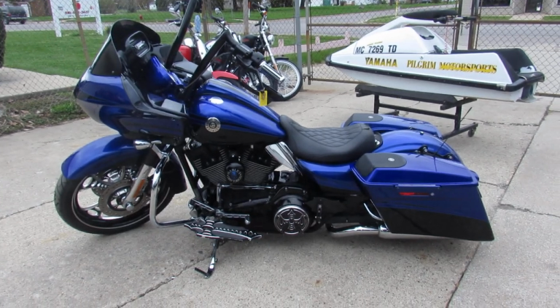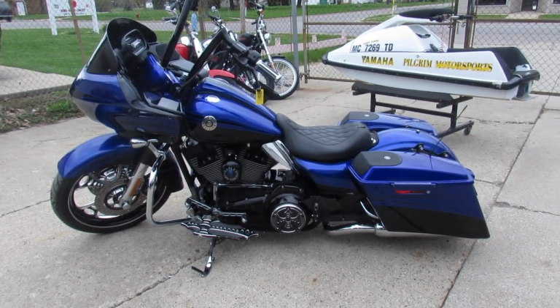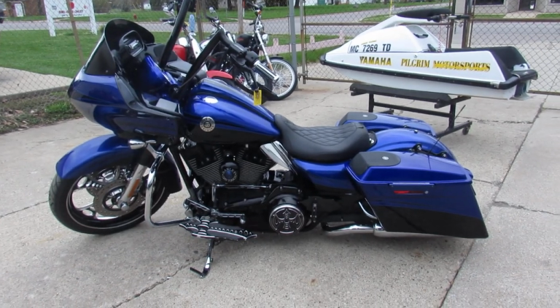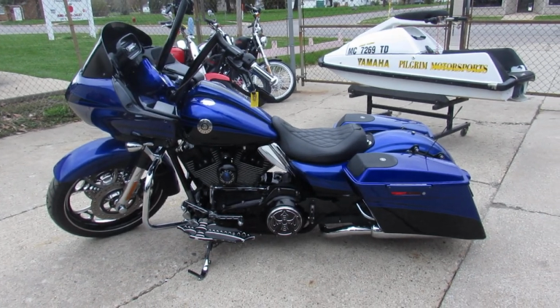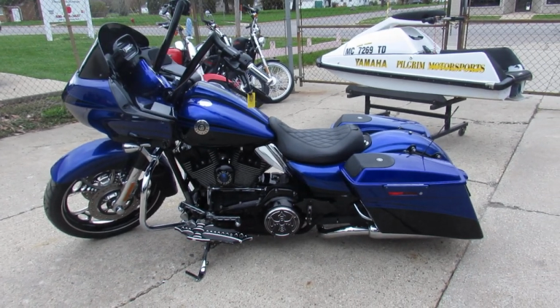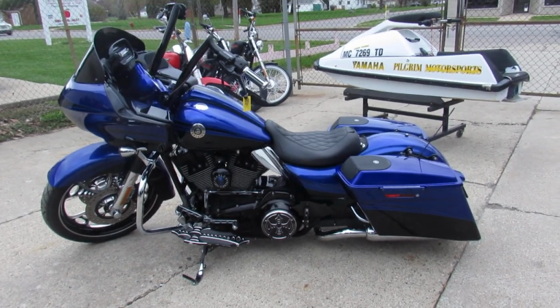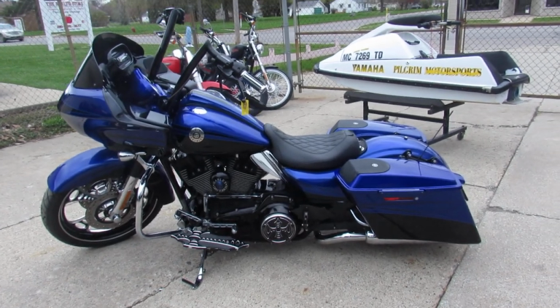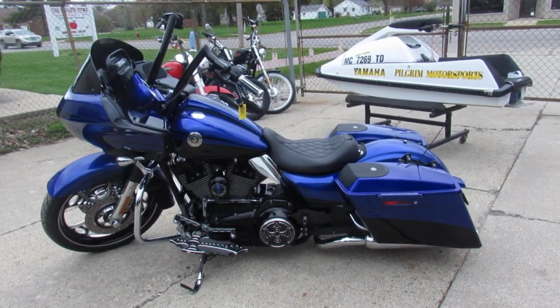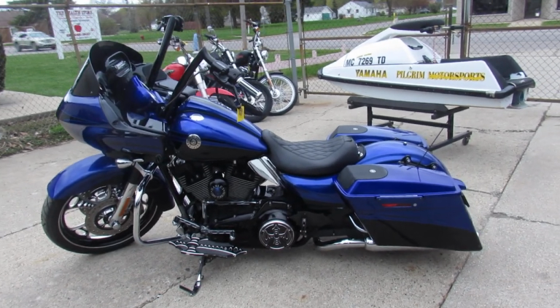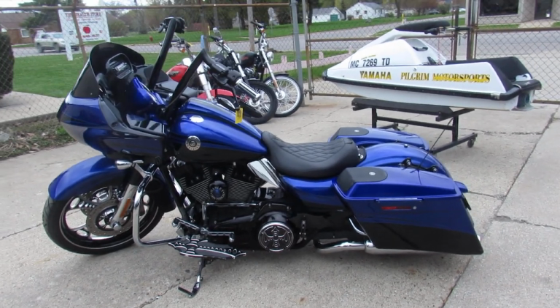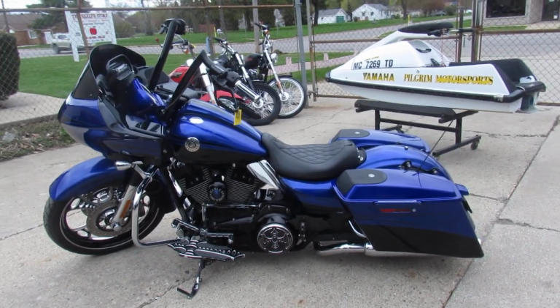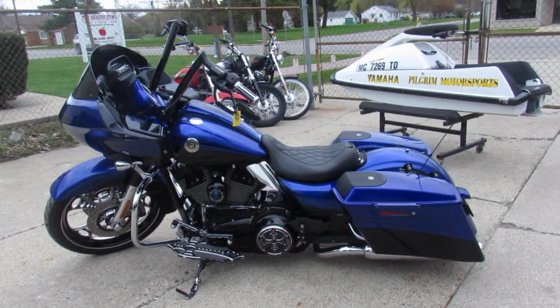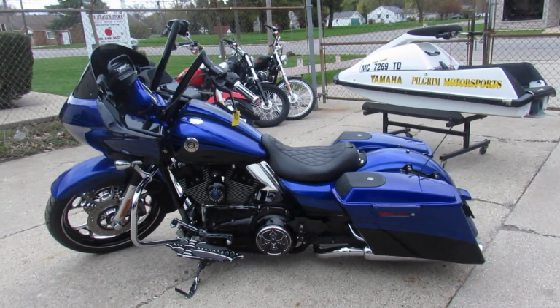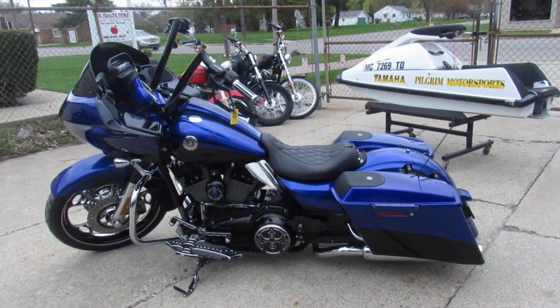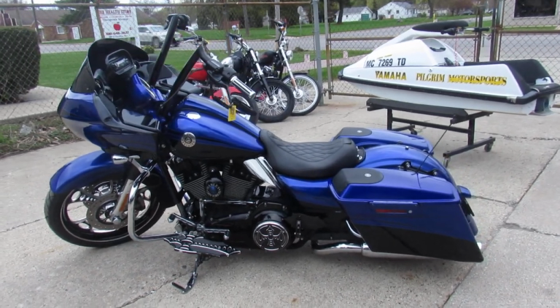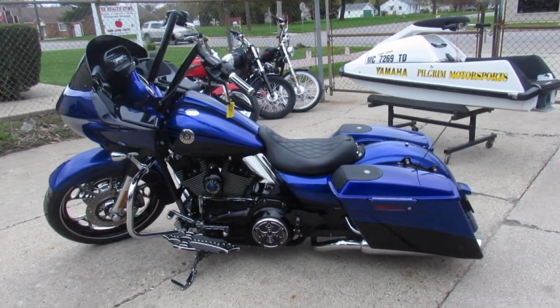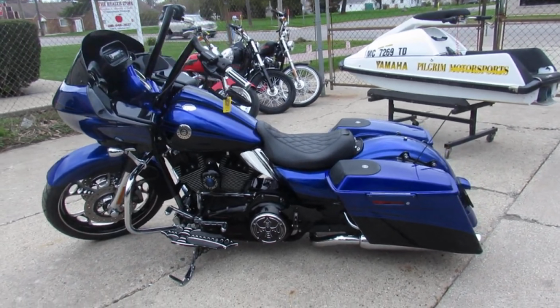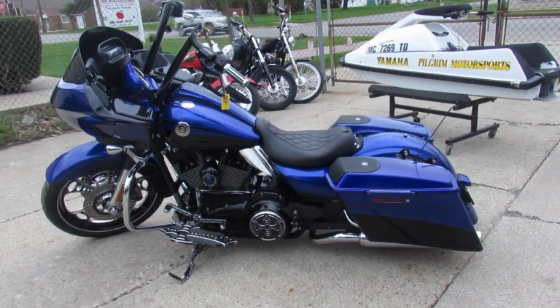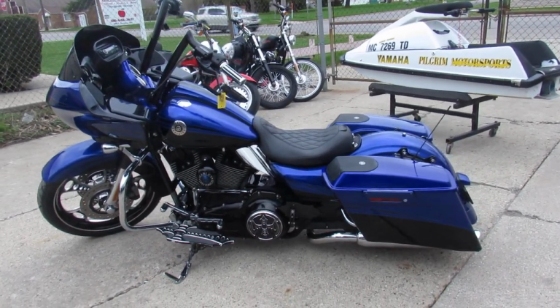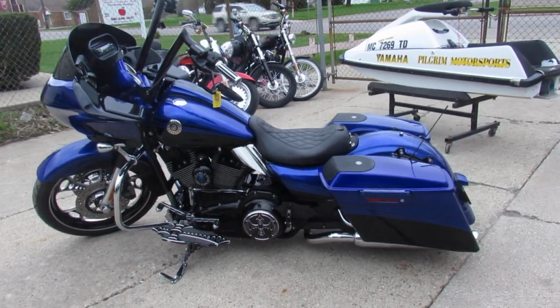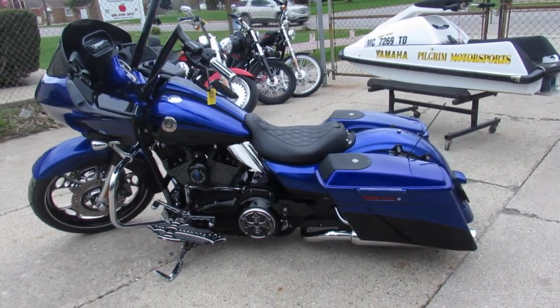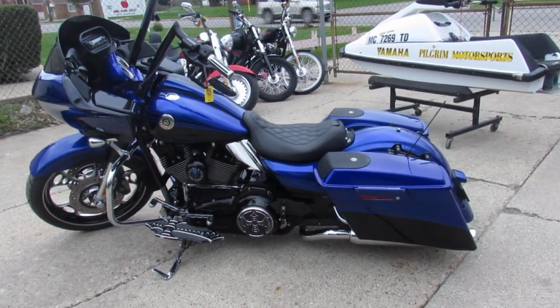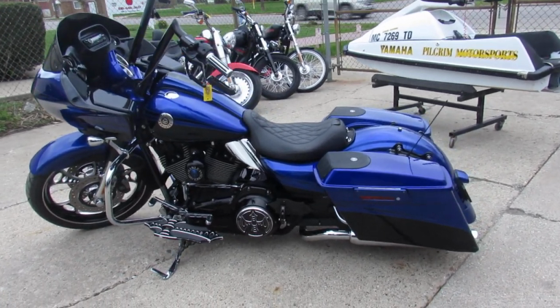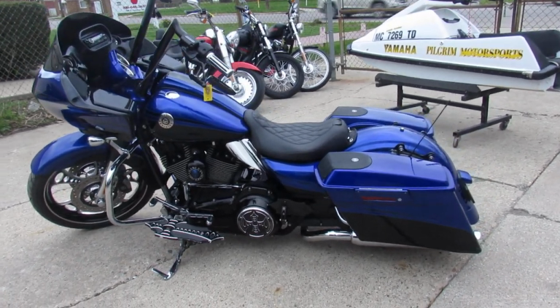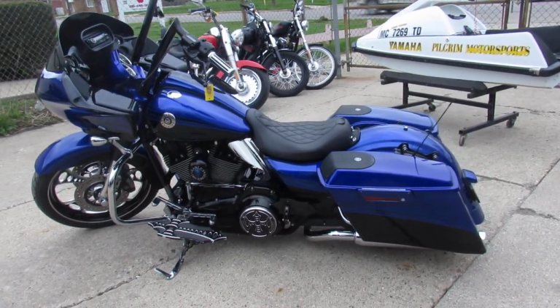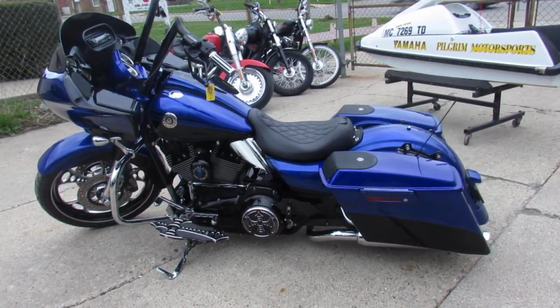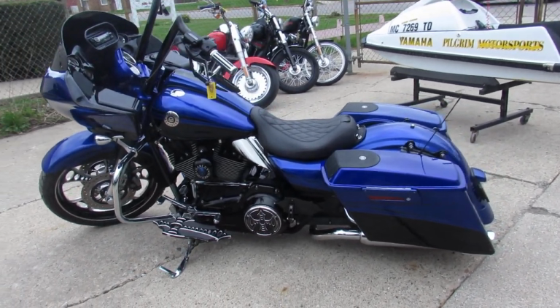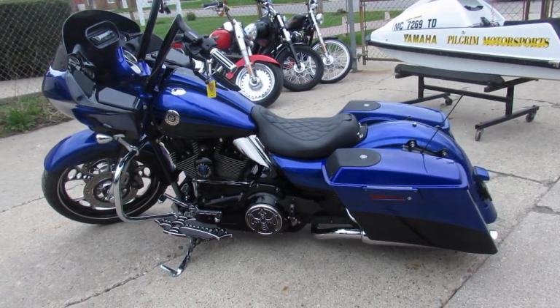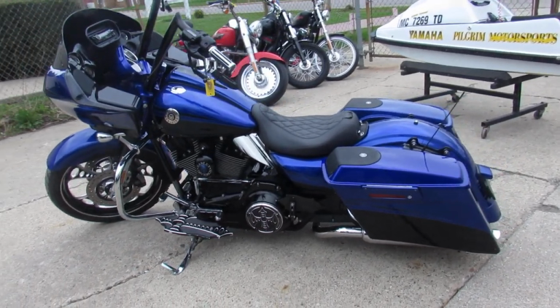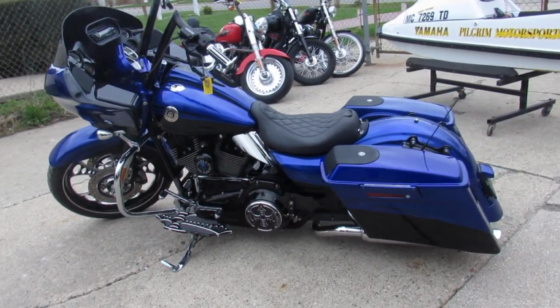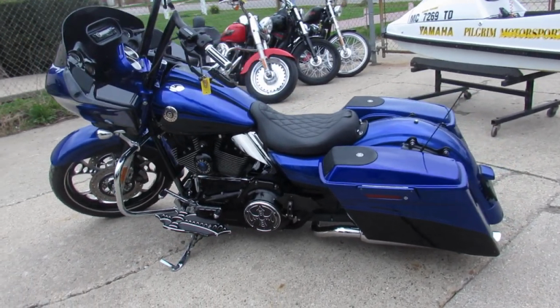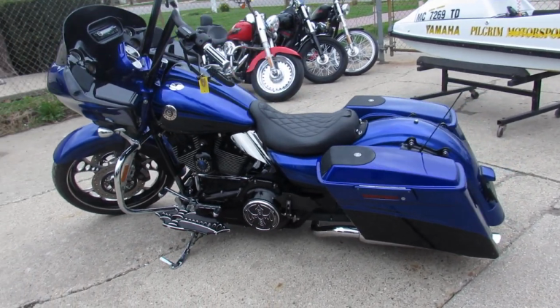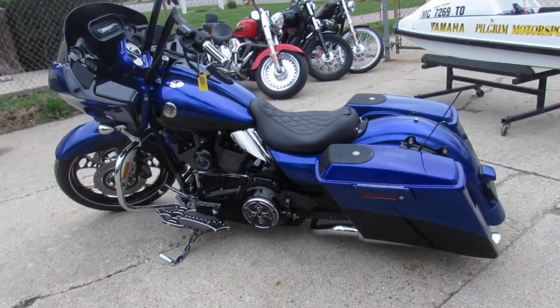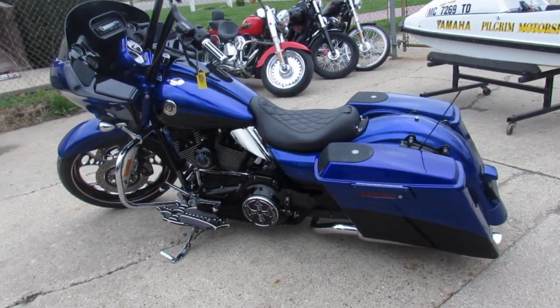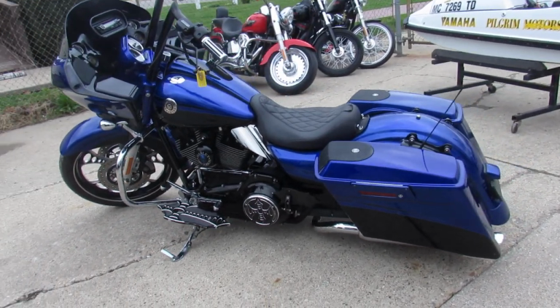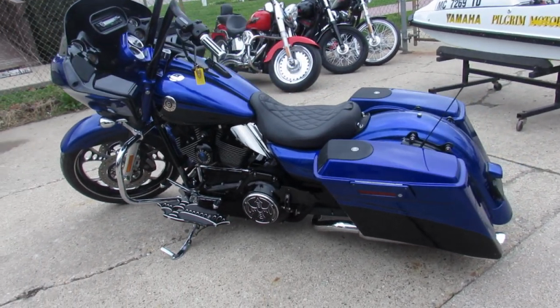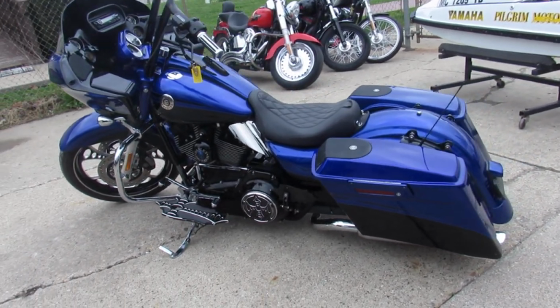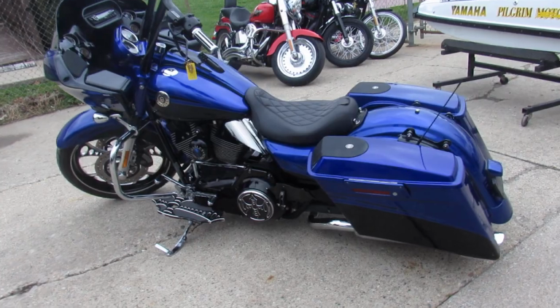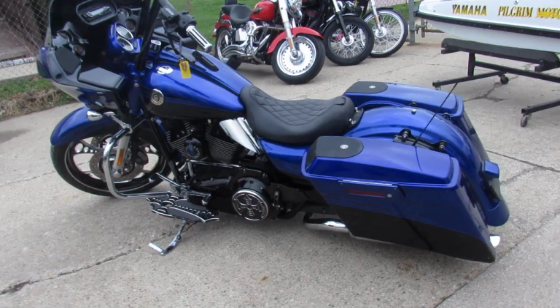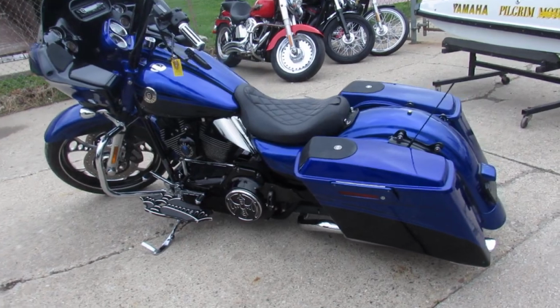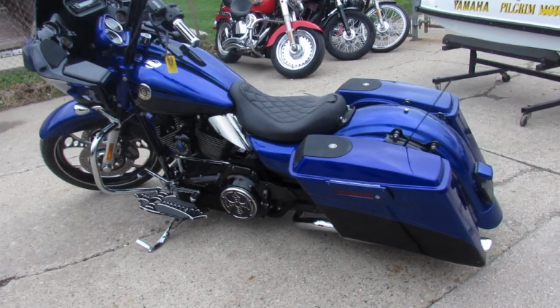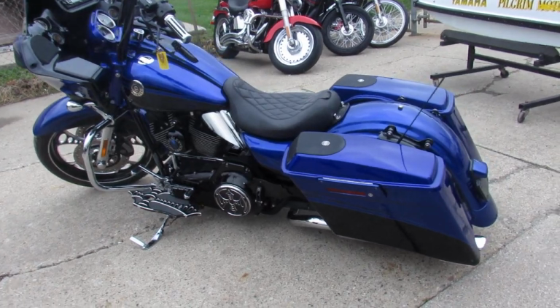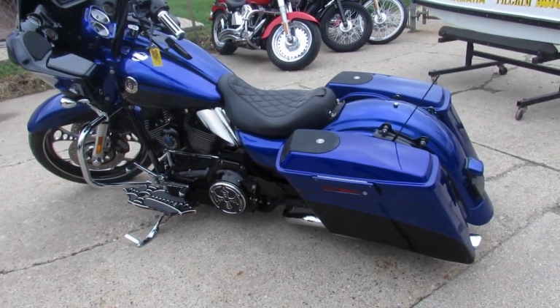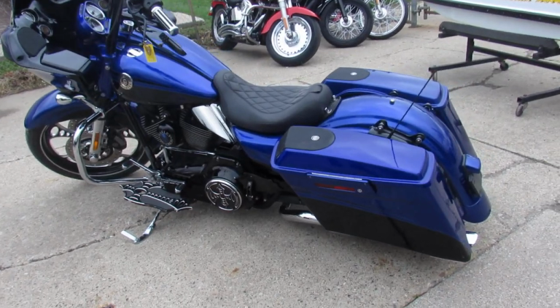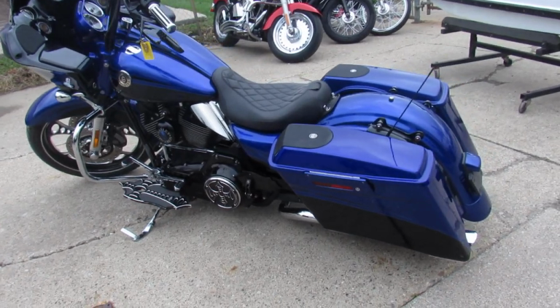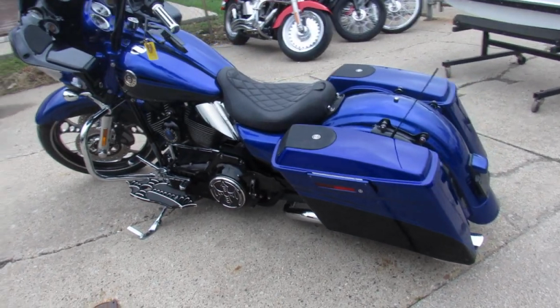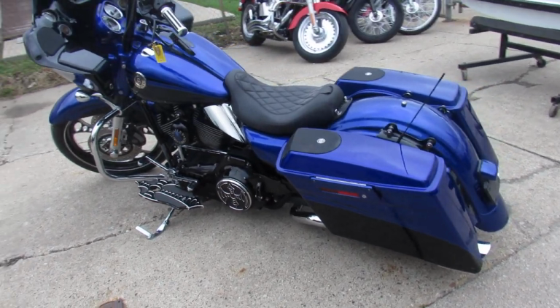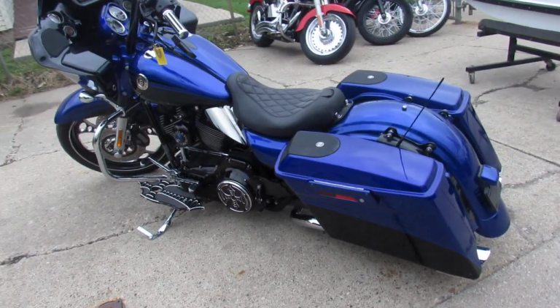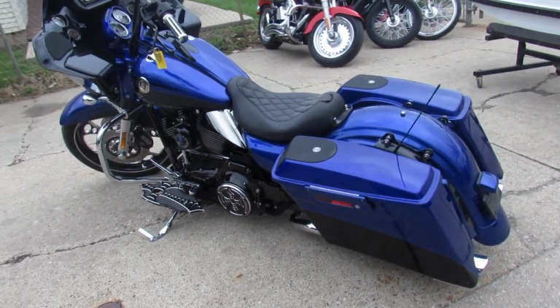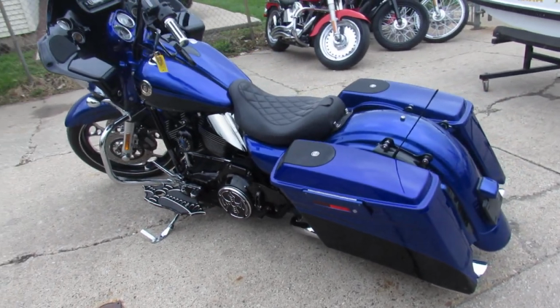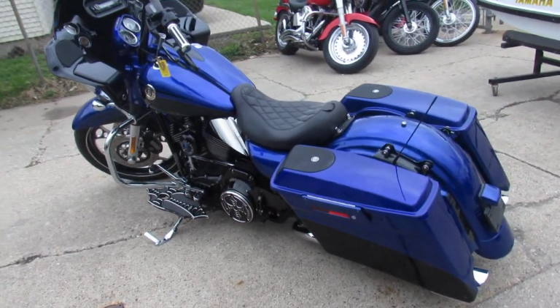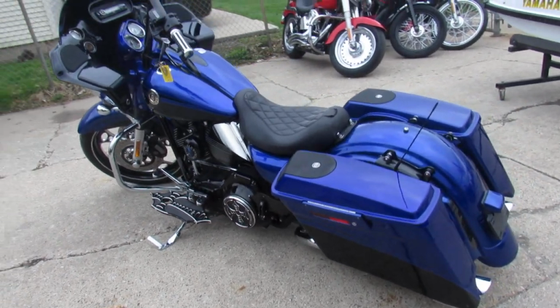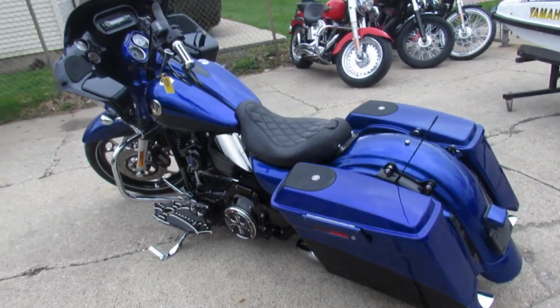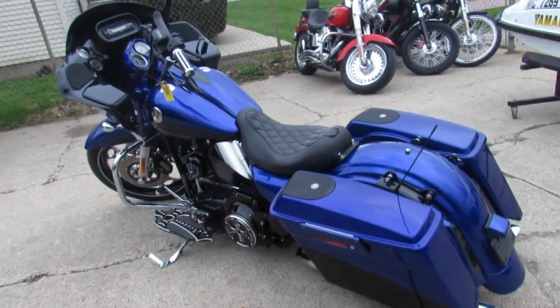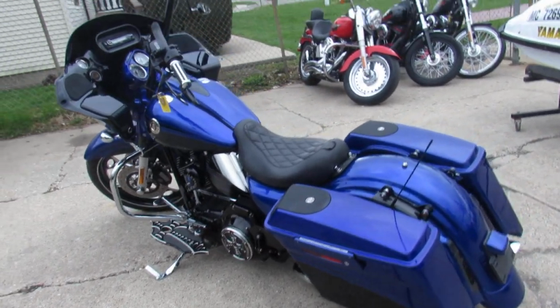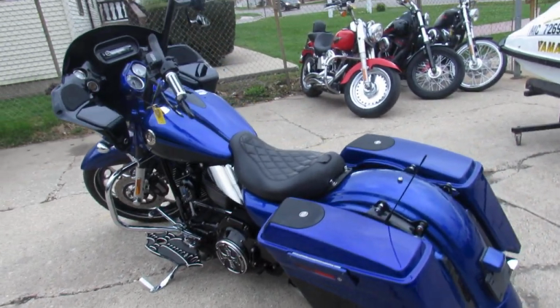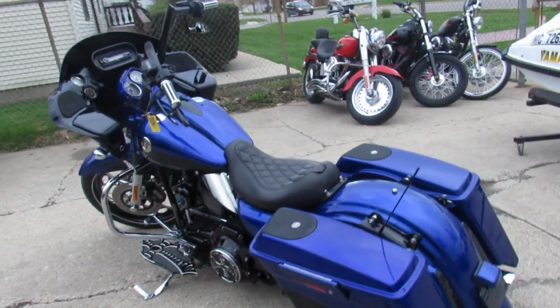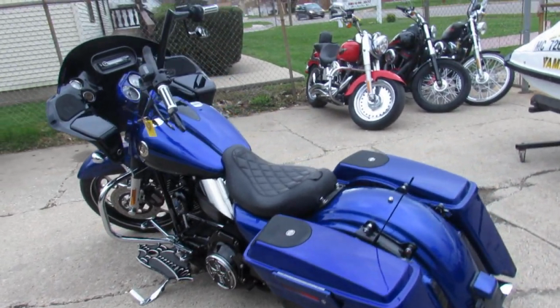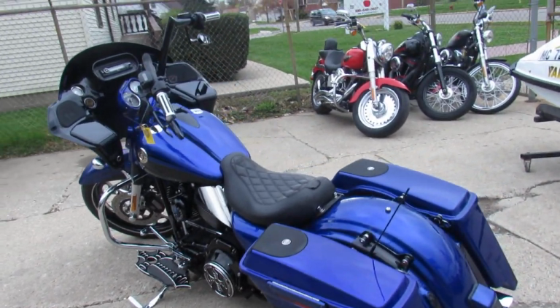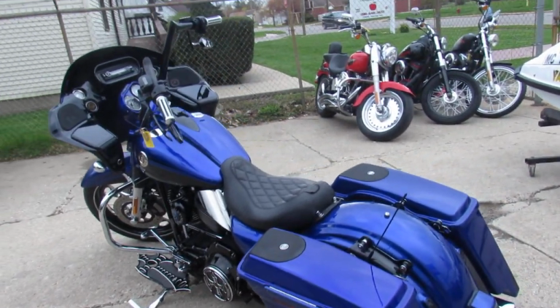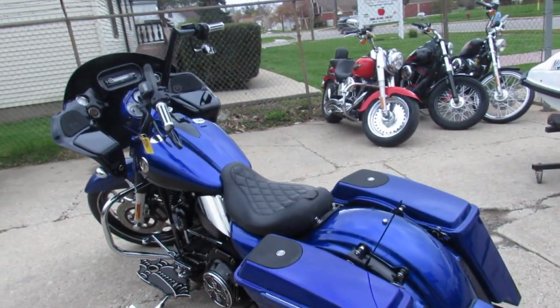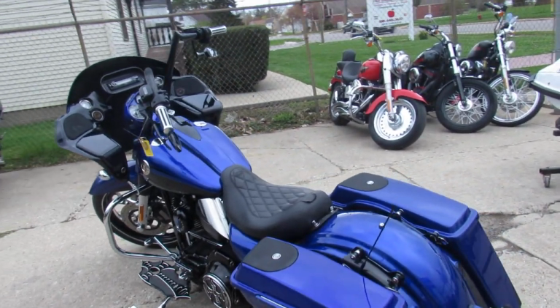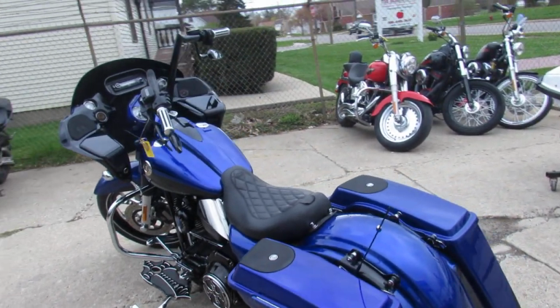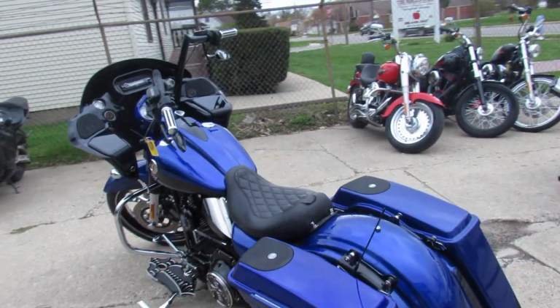Hey guys, Approval Power Sports, spring is here. Beautiful day out, grass is growing, people are out ripping around on their bikes. Let's get riding.